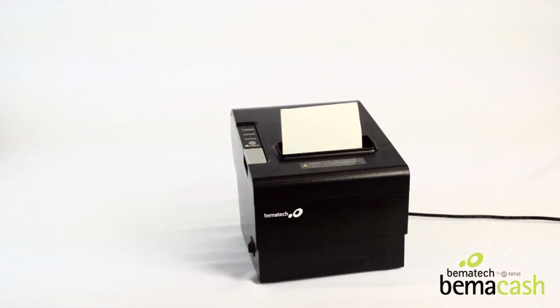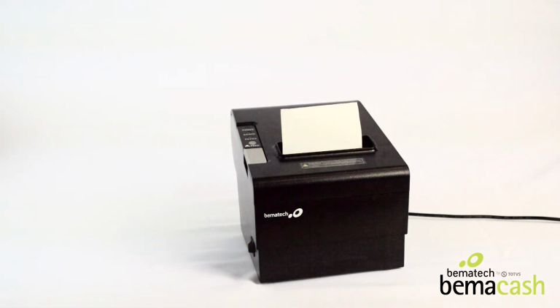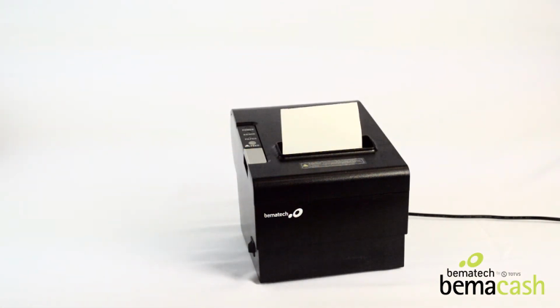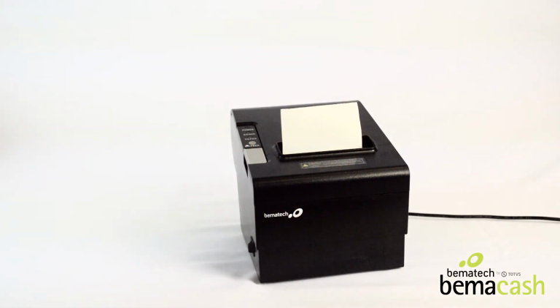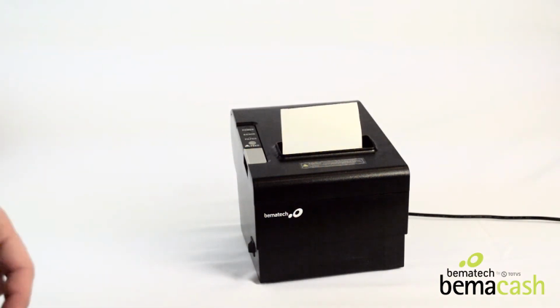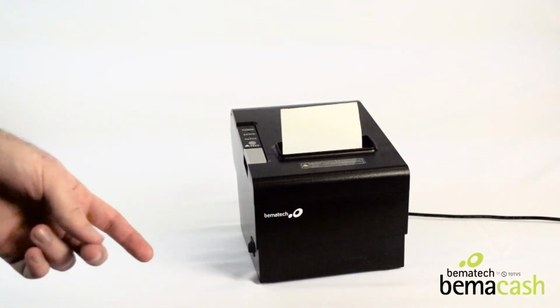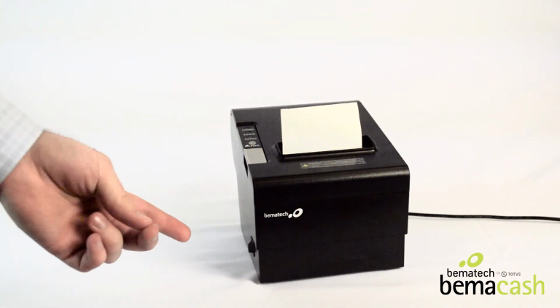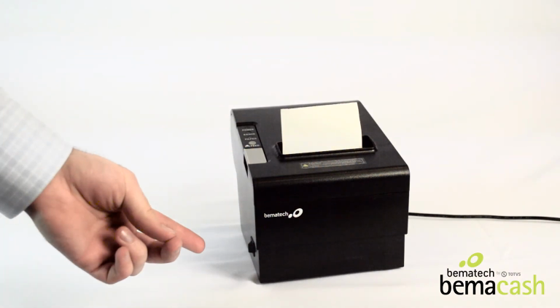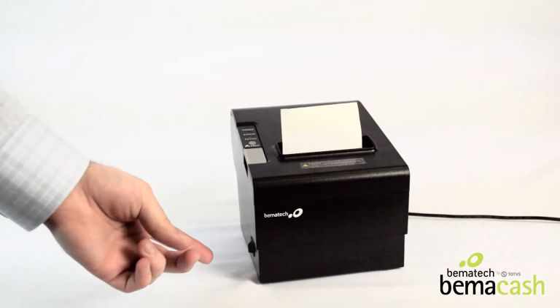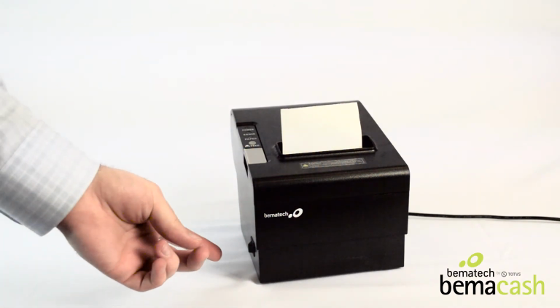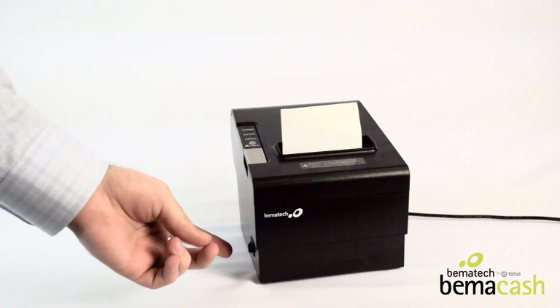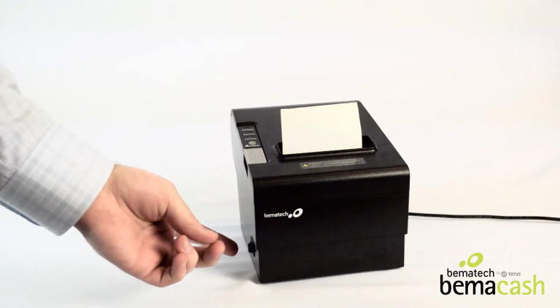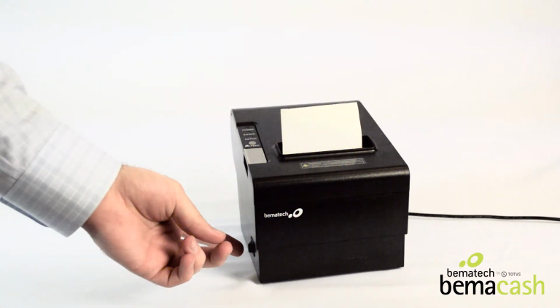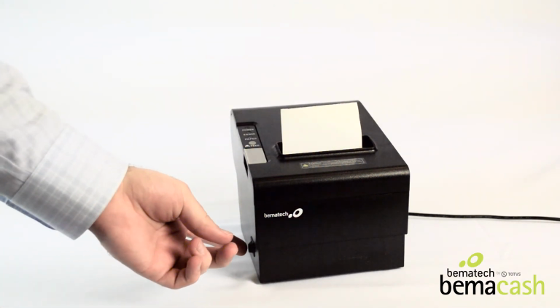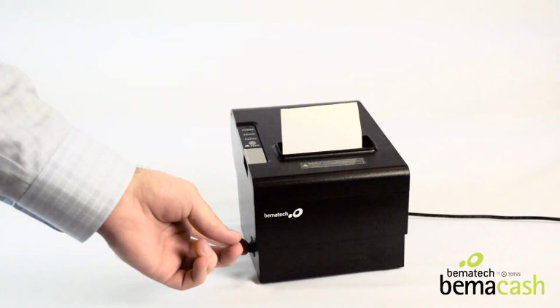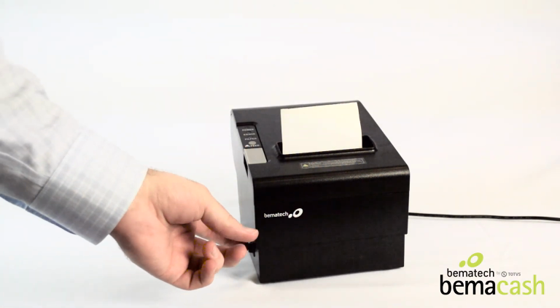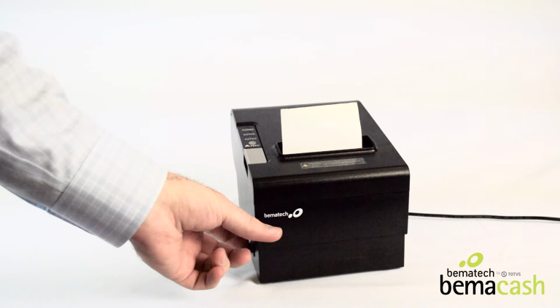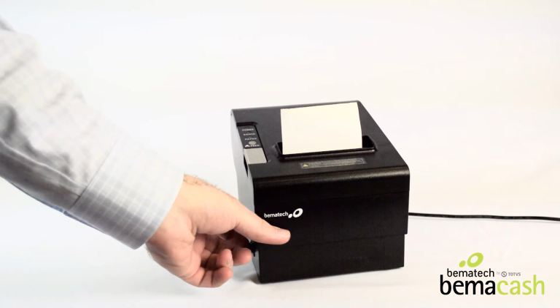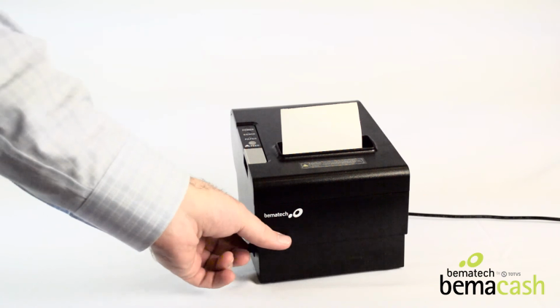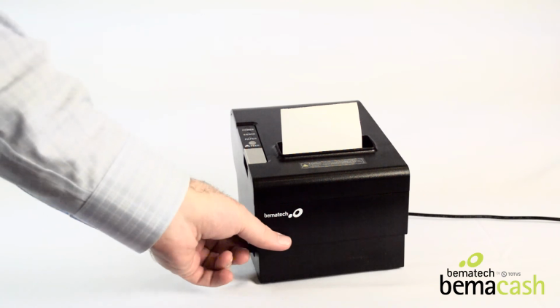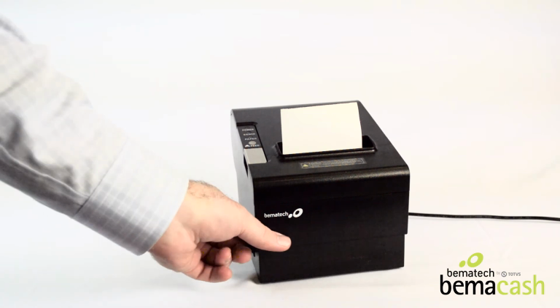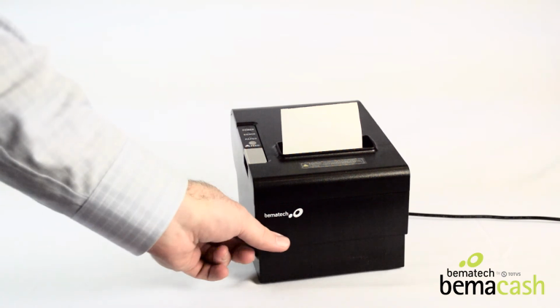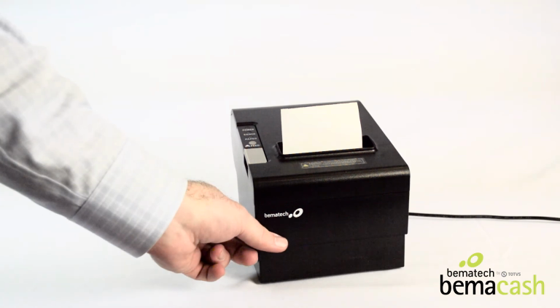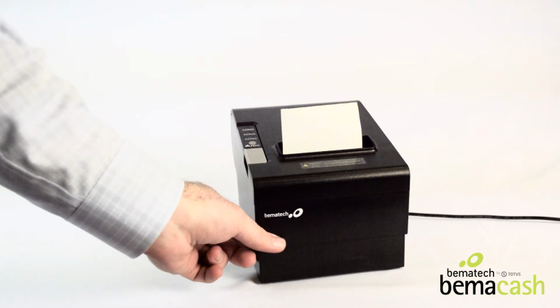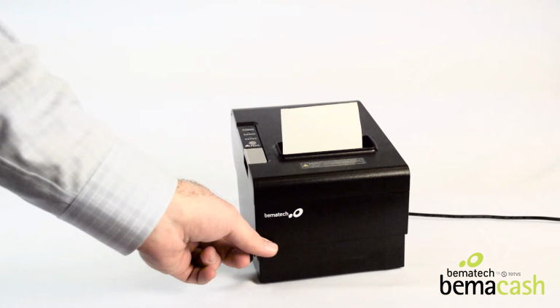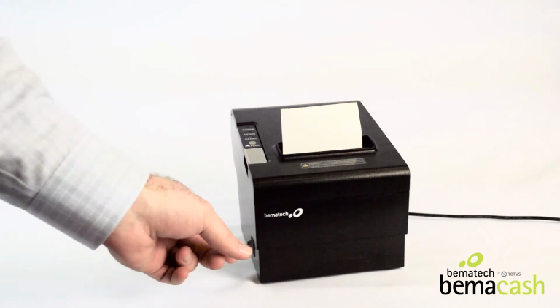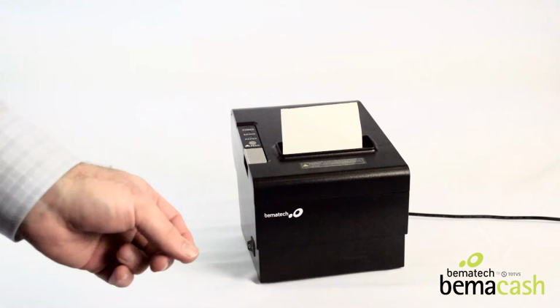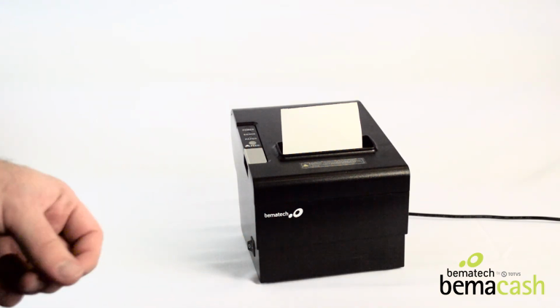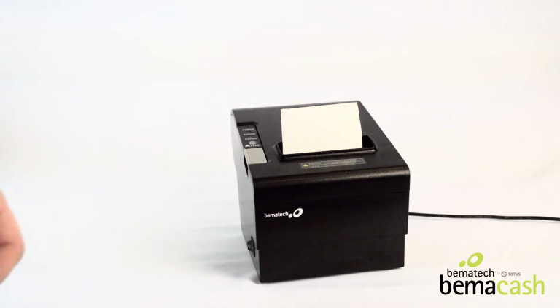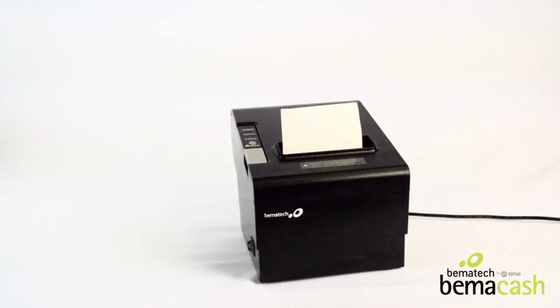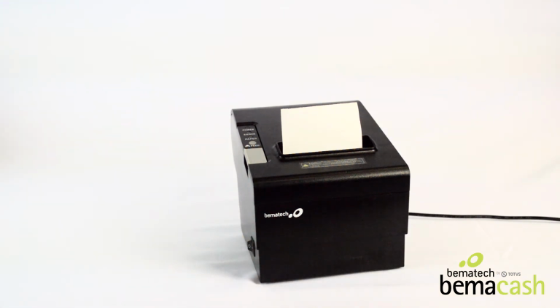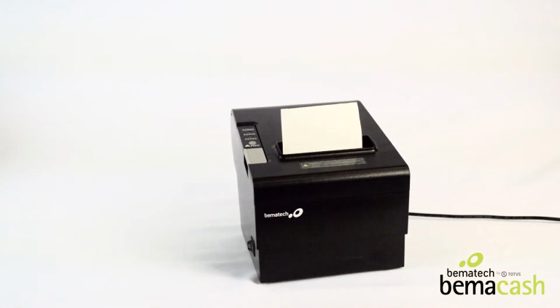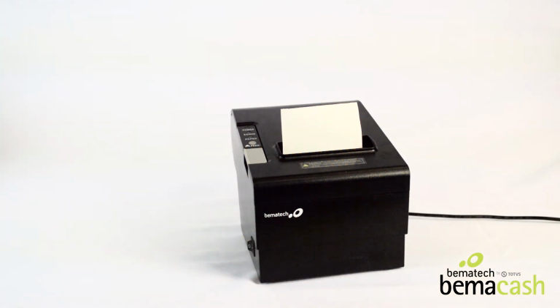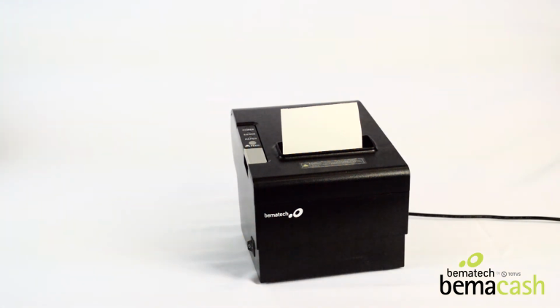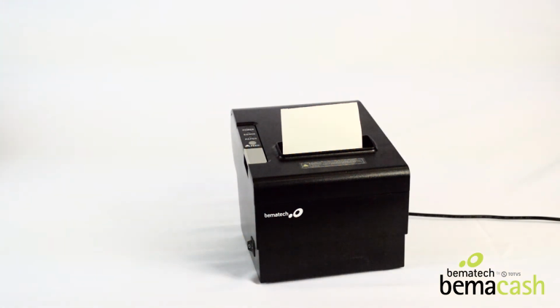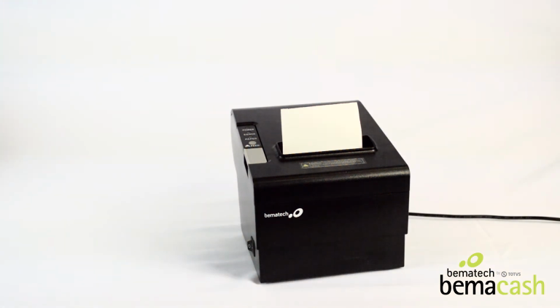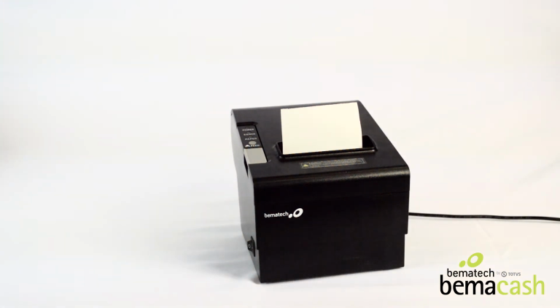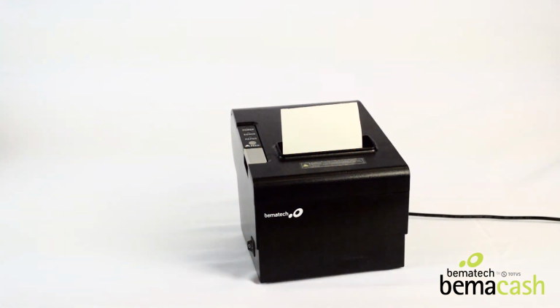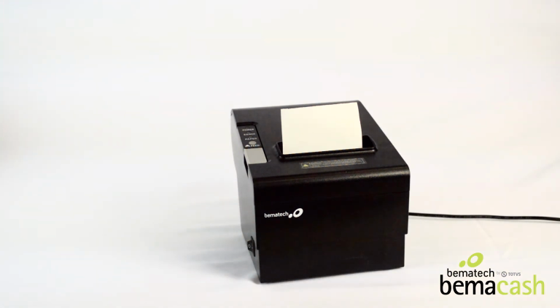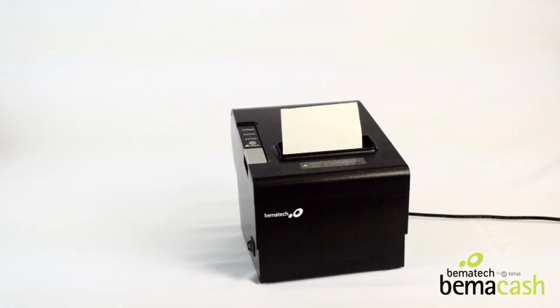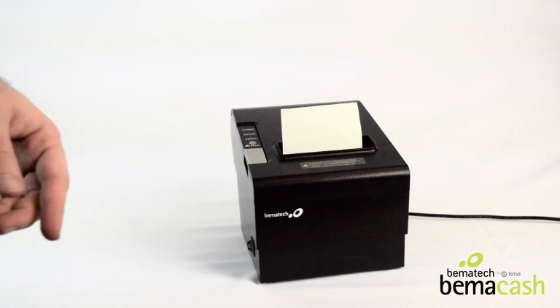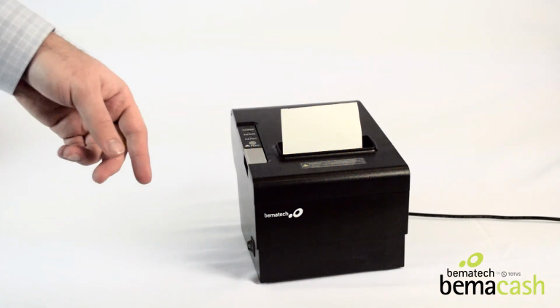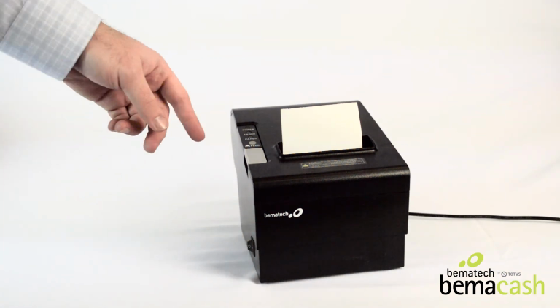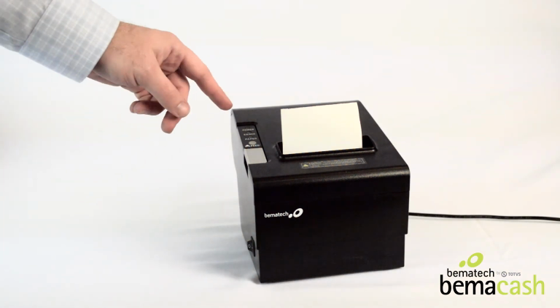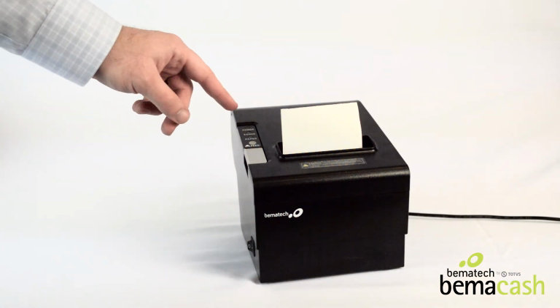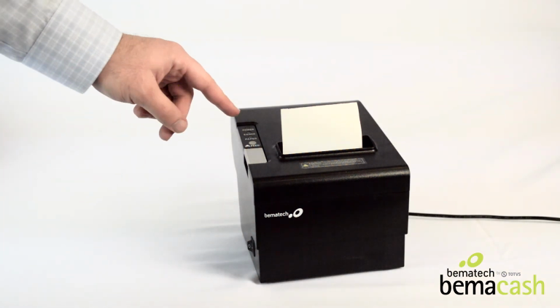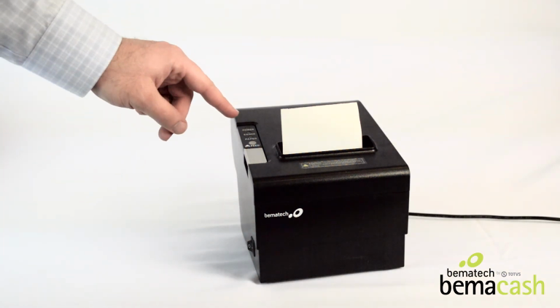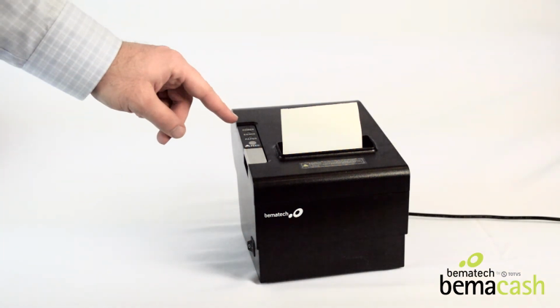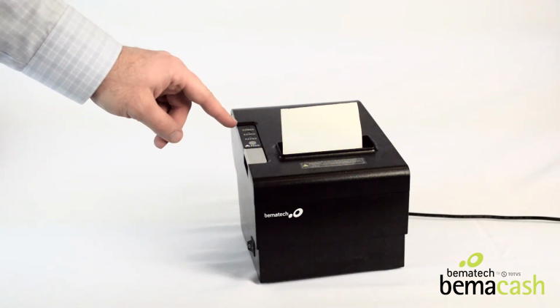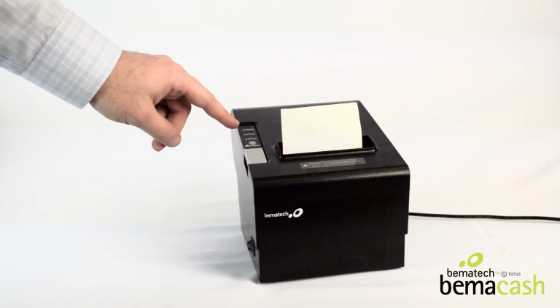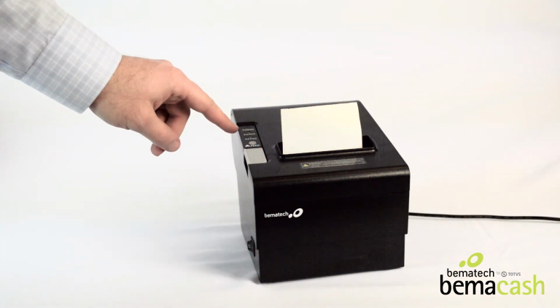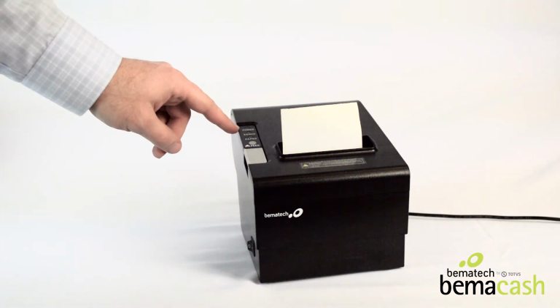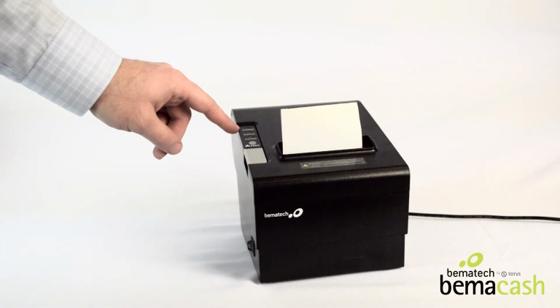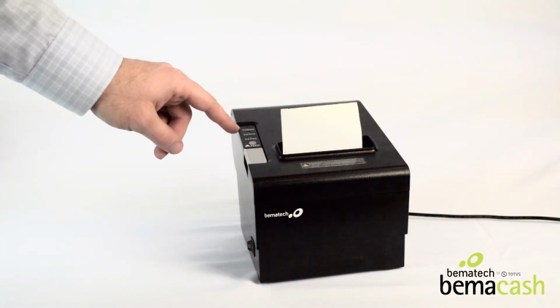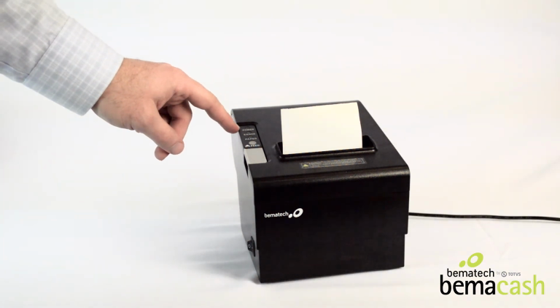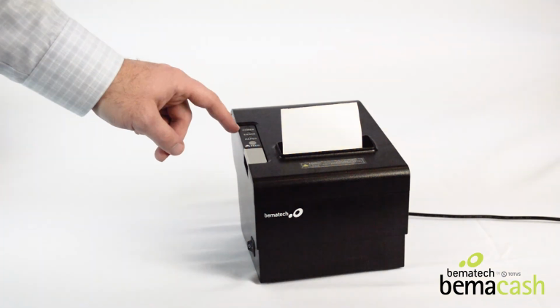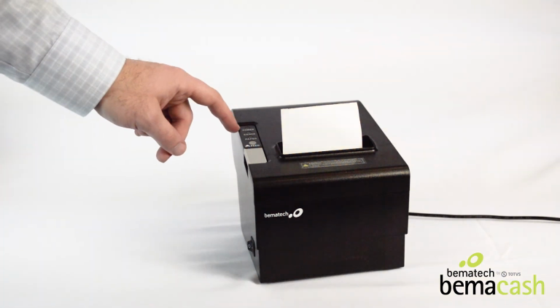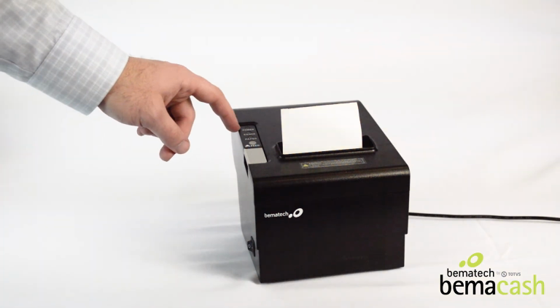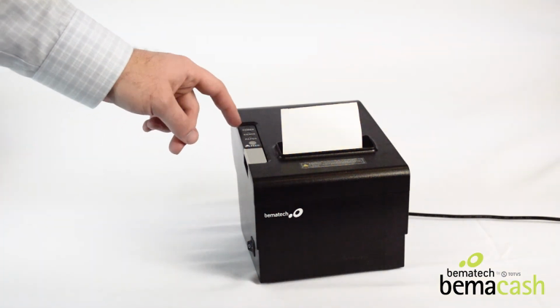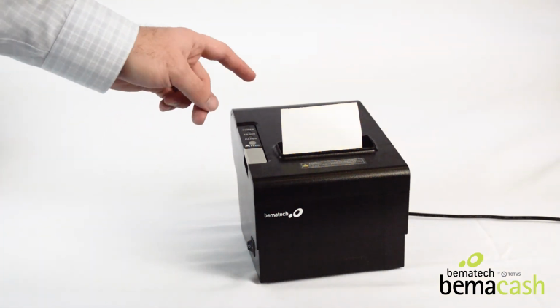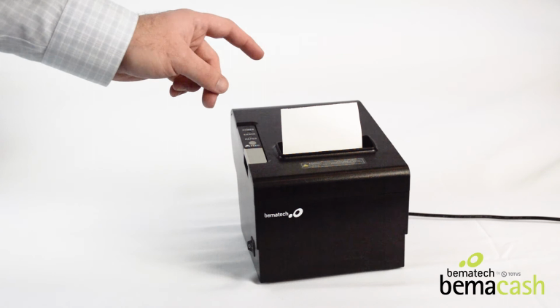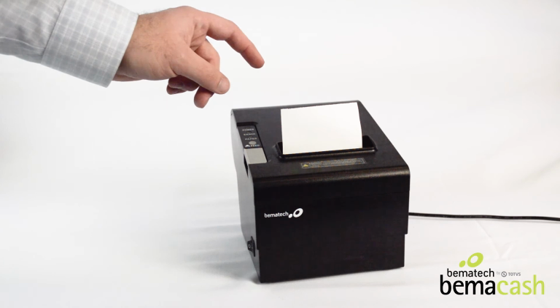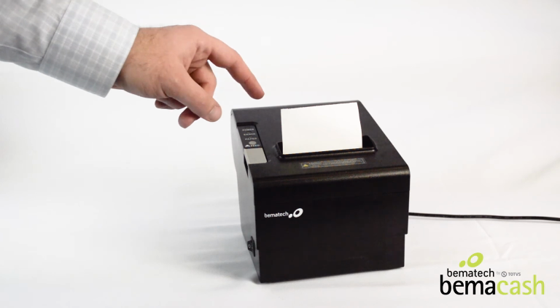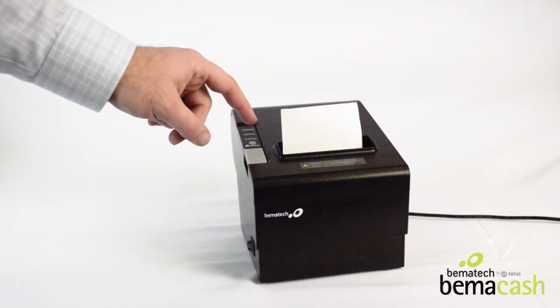Then press the power switch on the left side to turn on the device. You can test the paper by pressing the feed button here on the left.